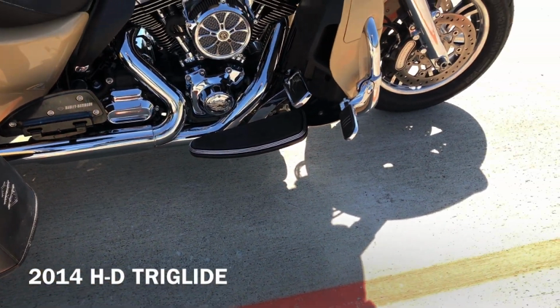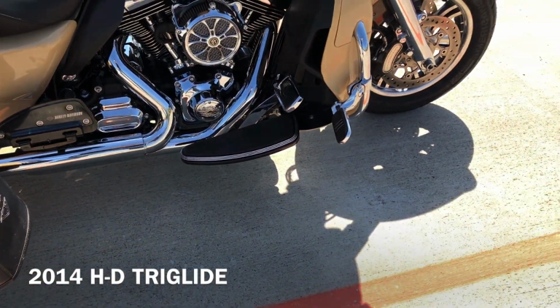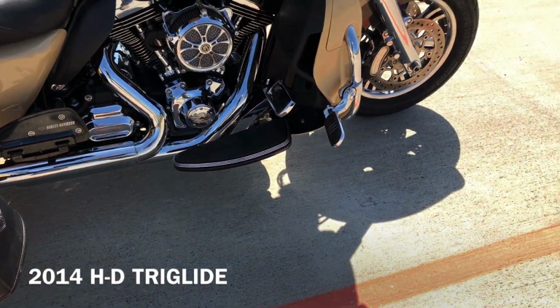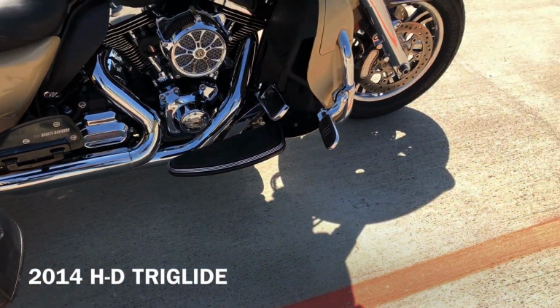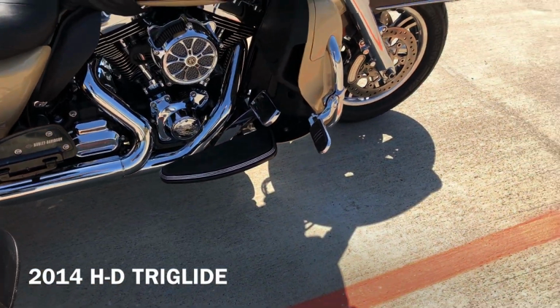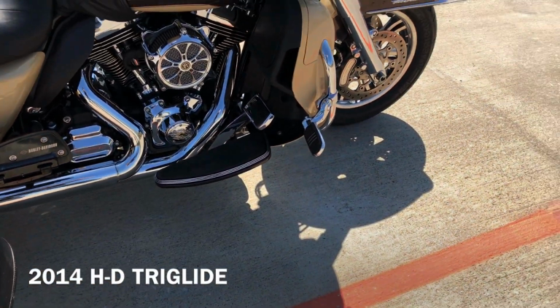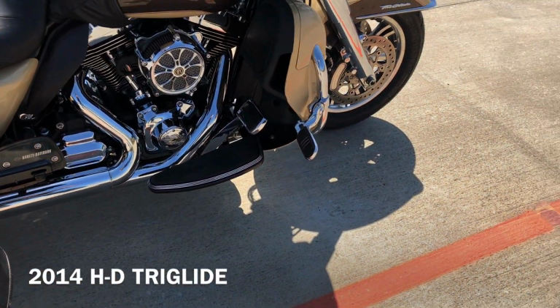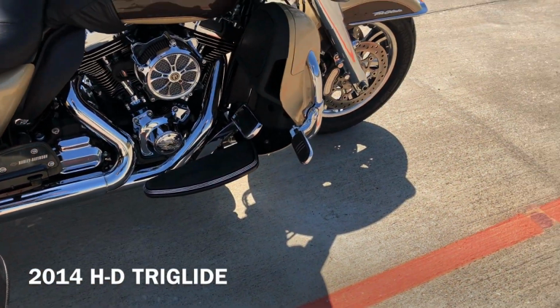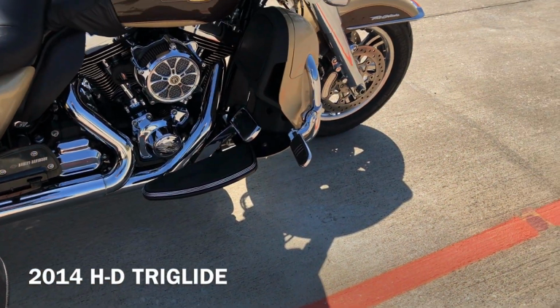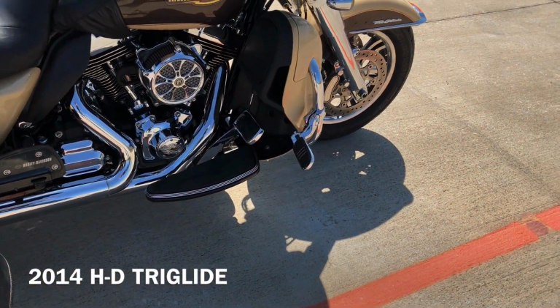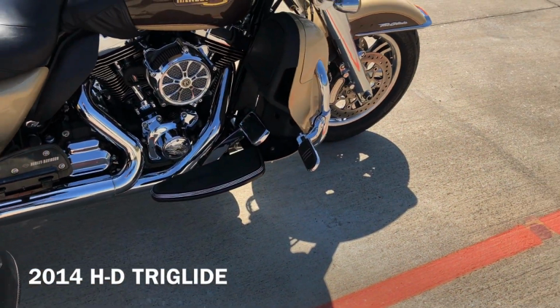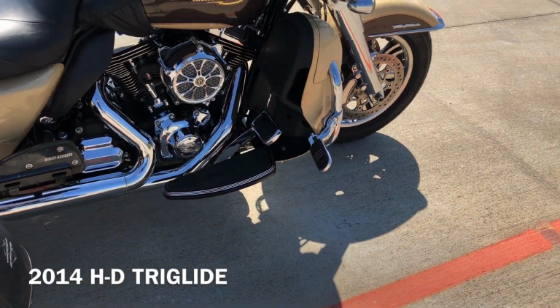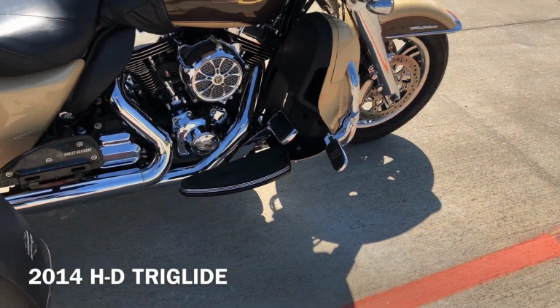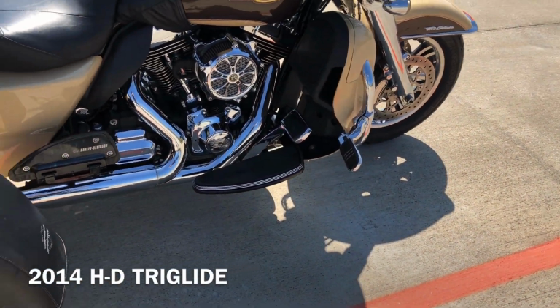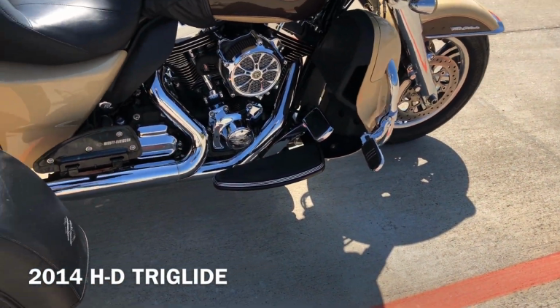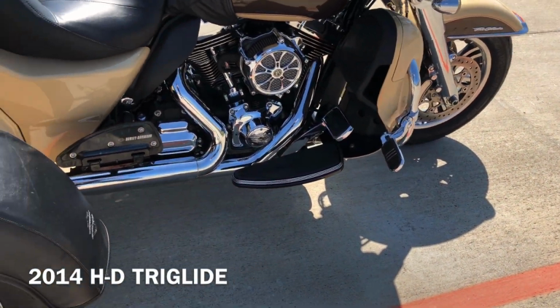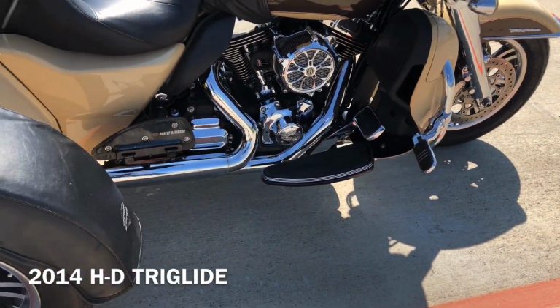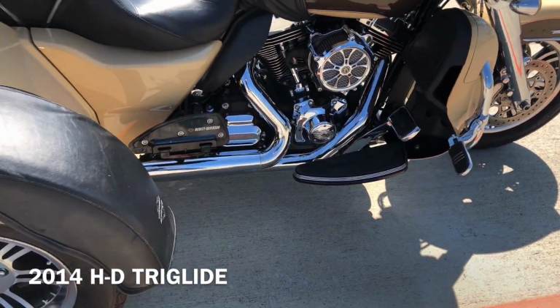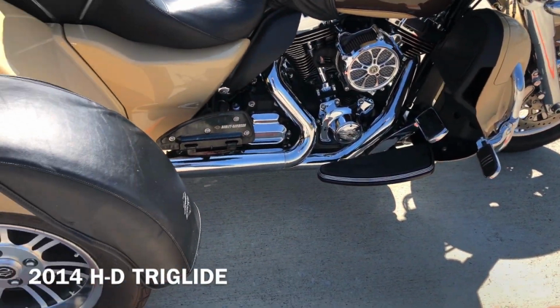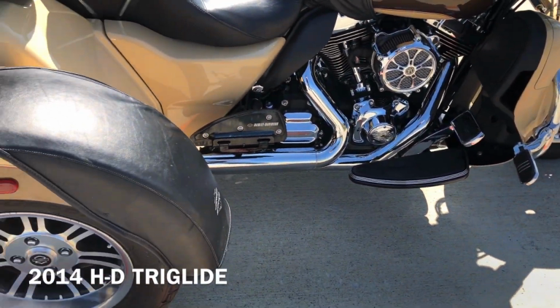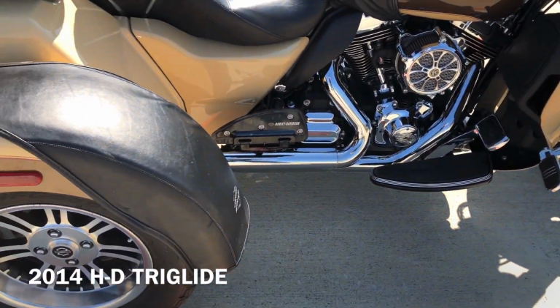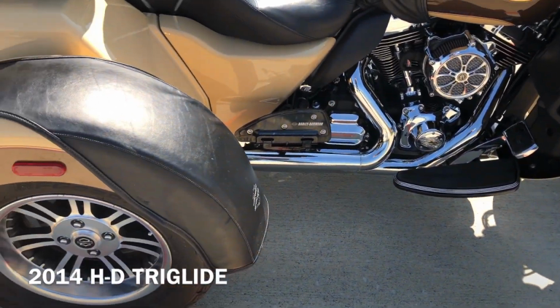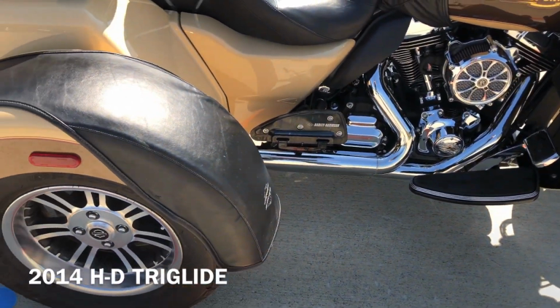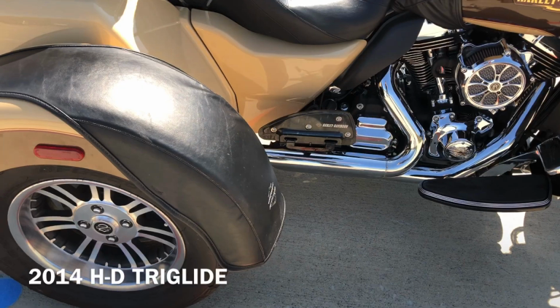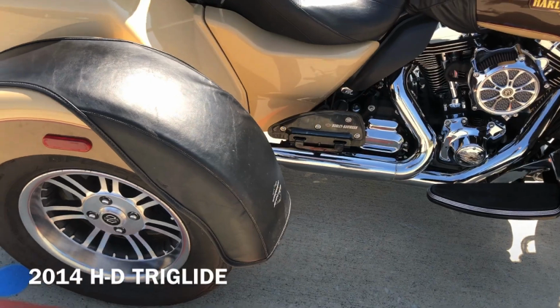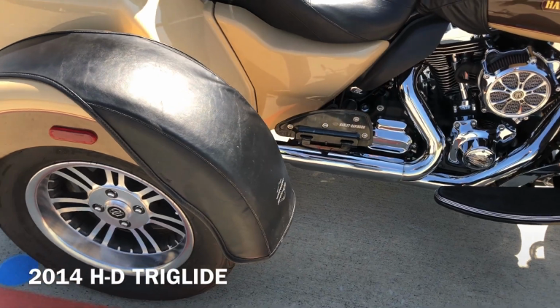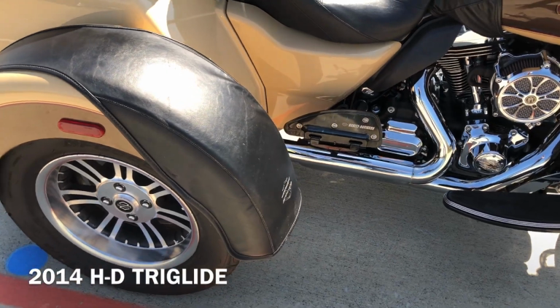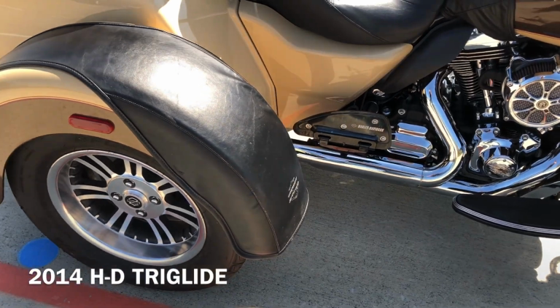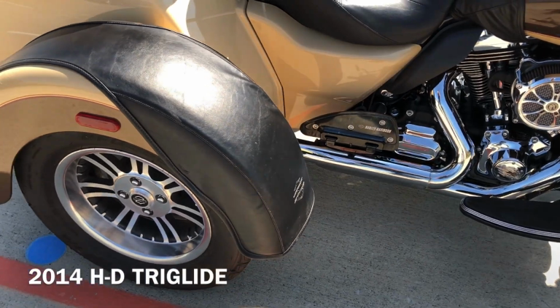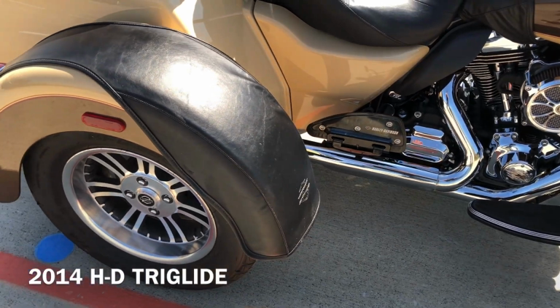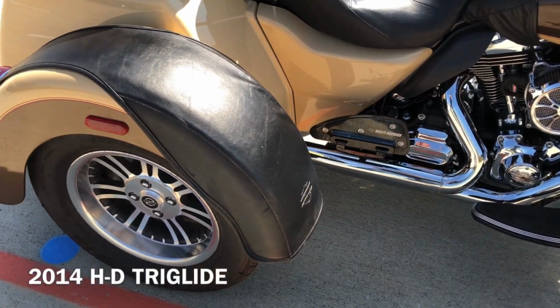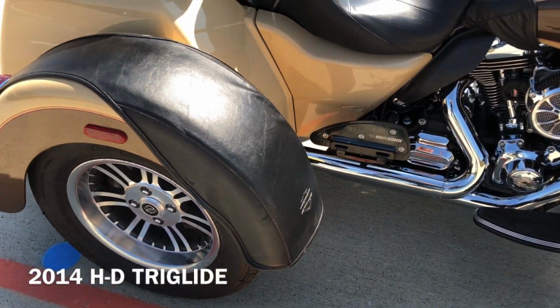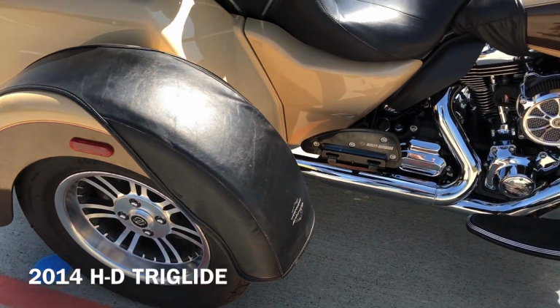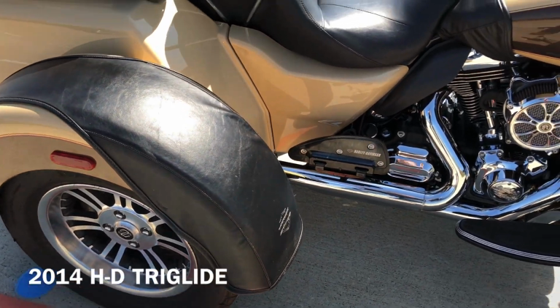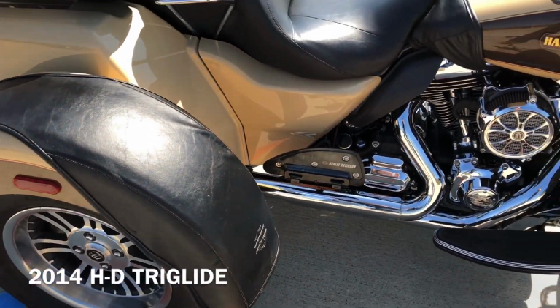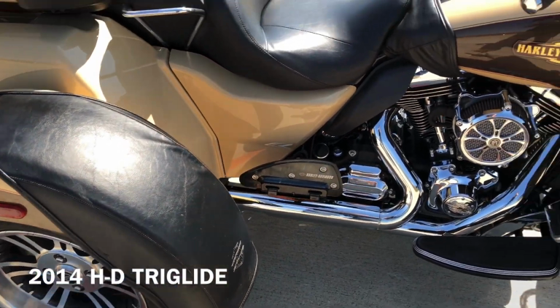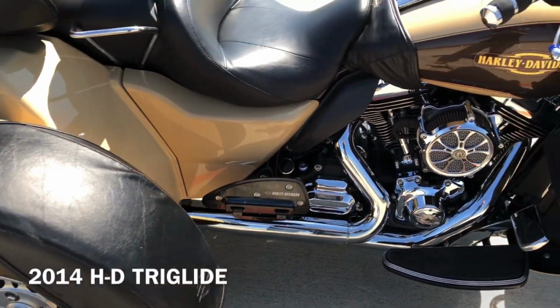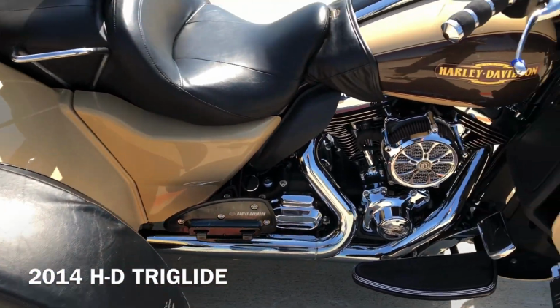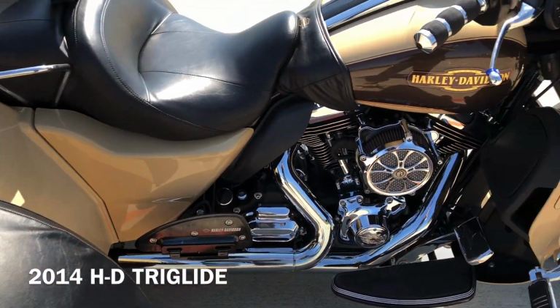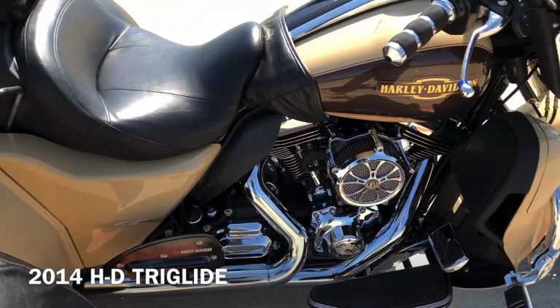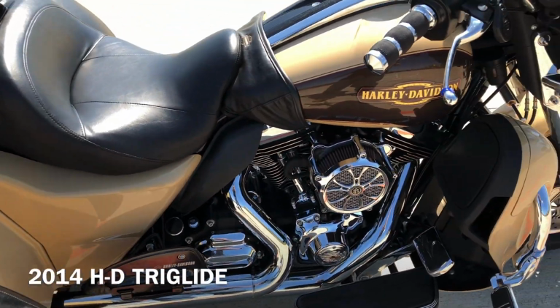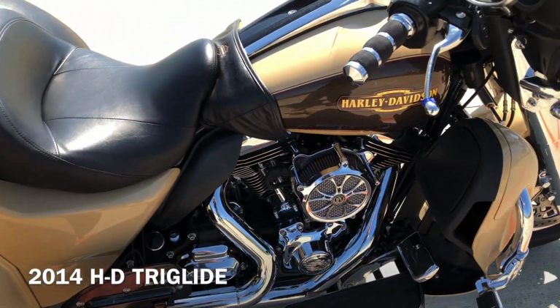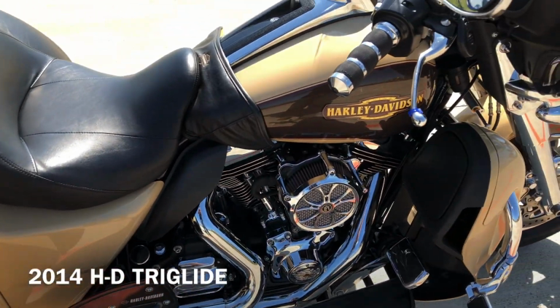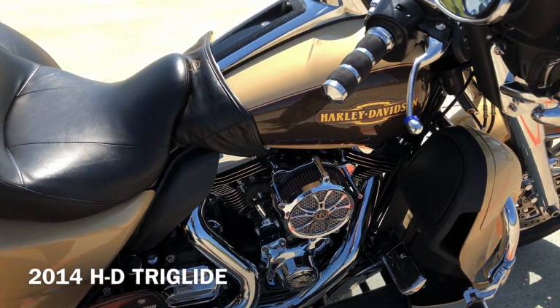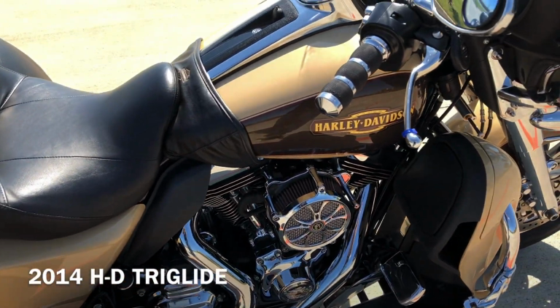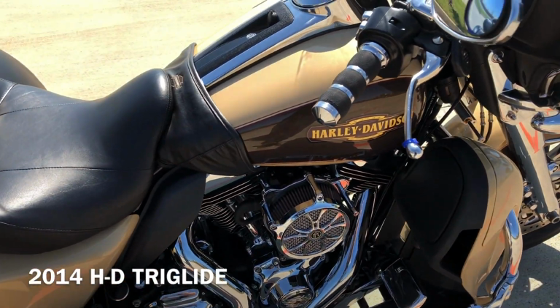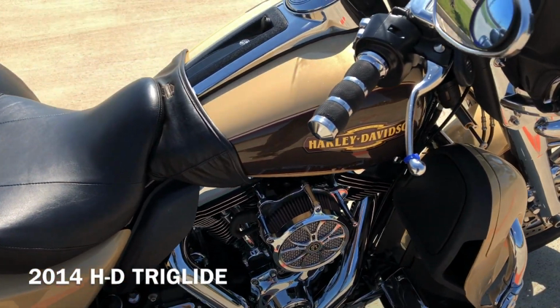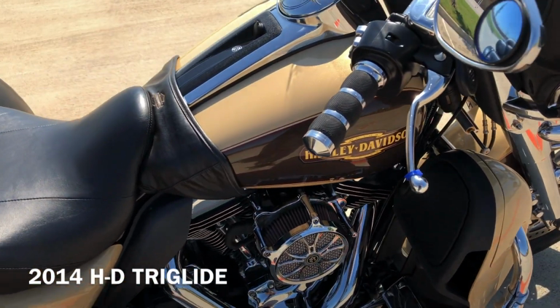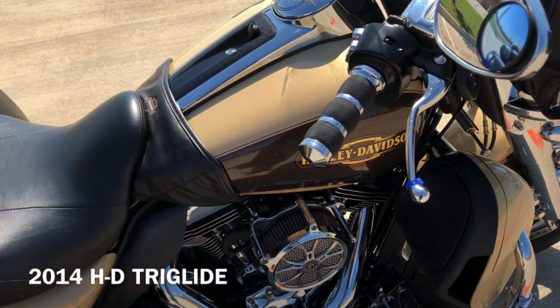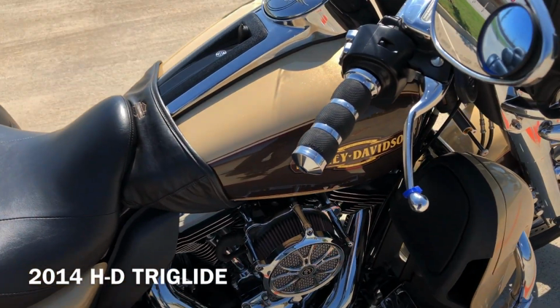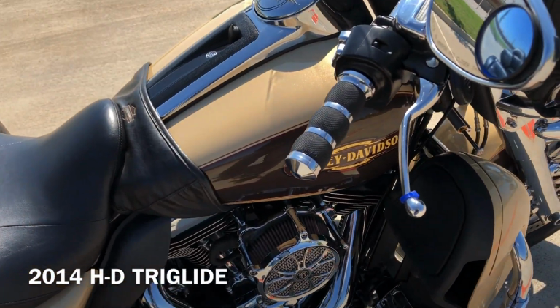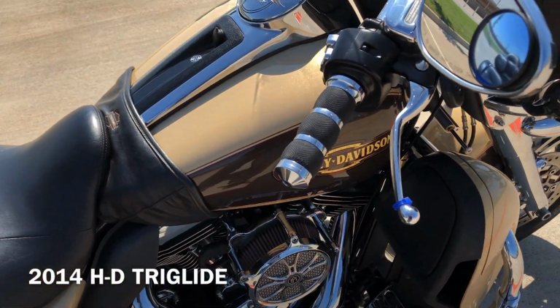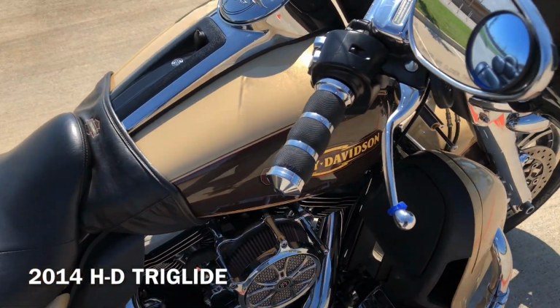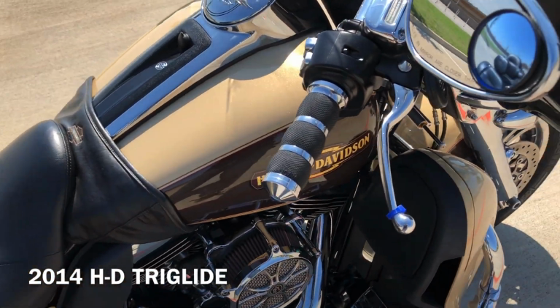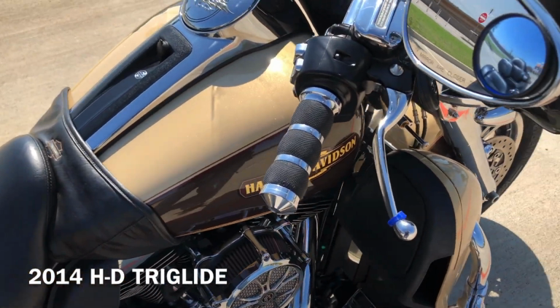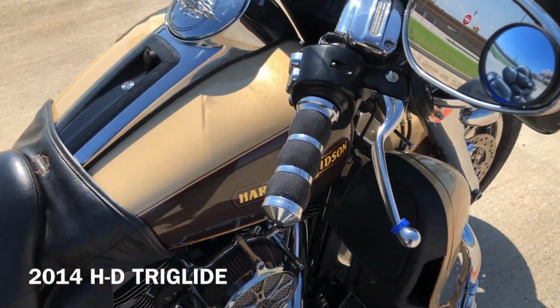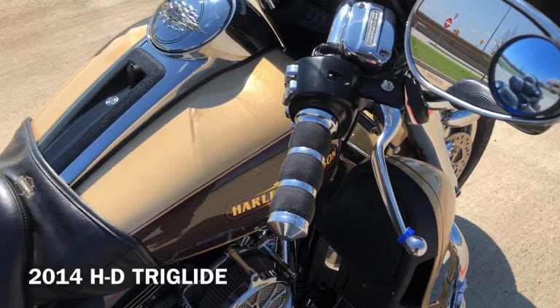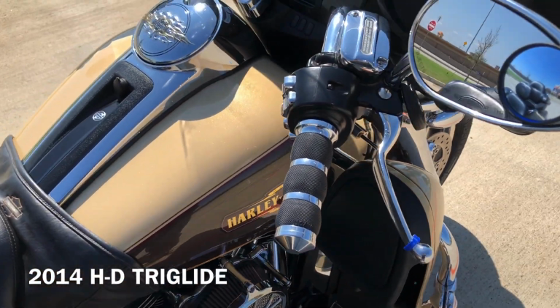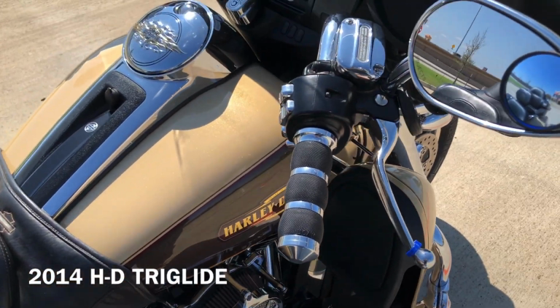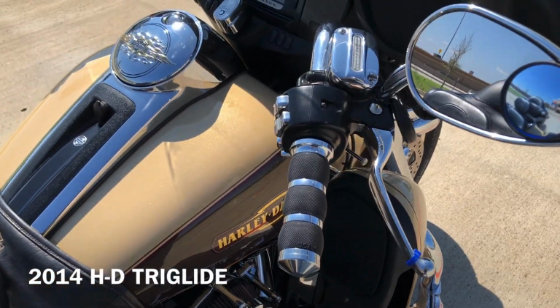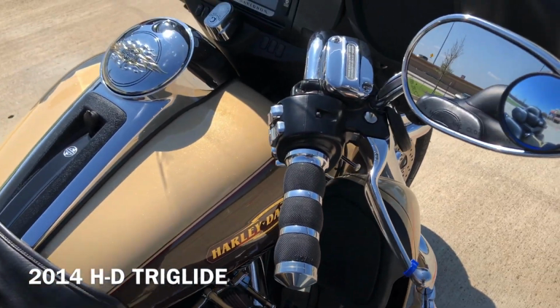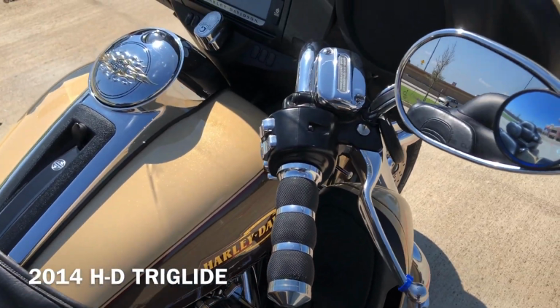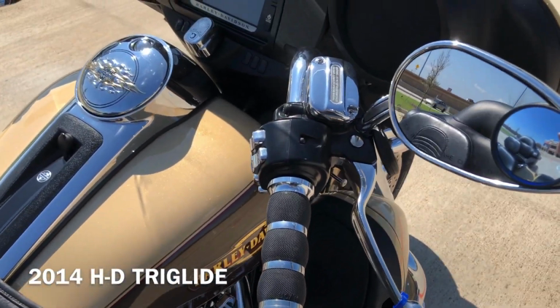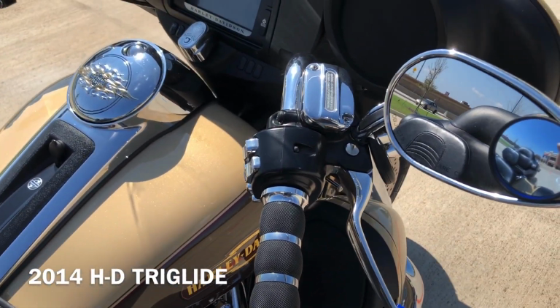It's got the engine guard with the highway pegs installed. It's got the fender skirts. Avon grips, factory security.